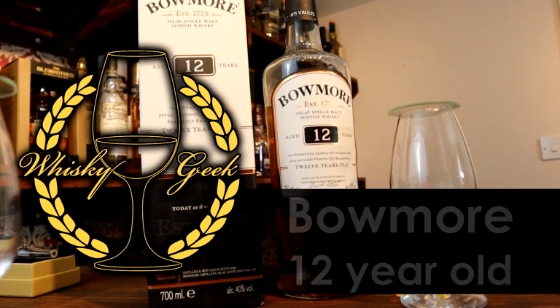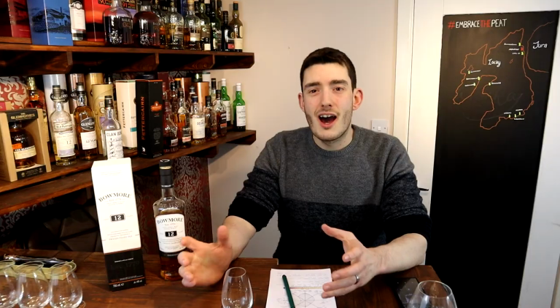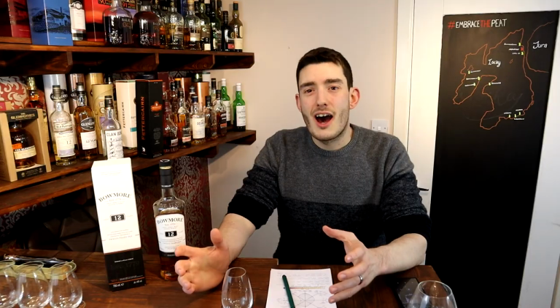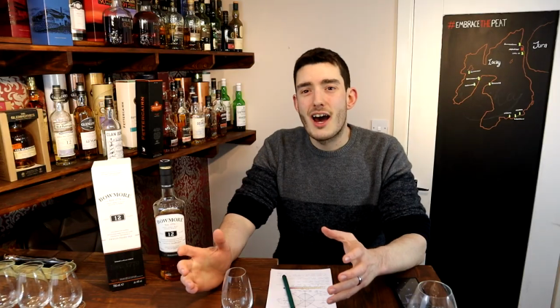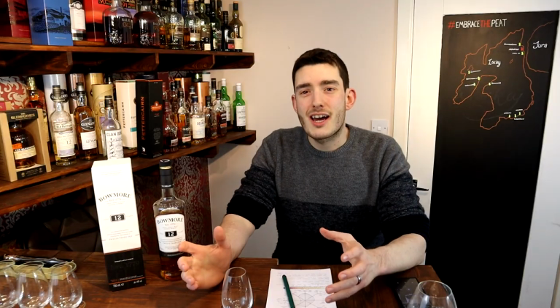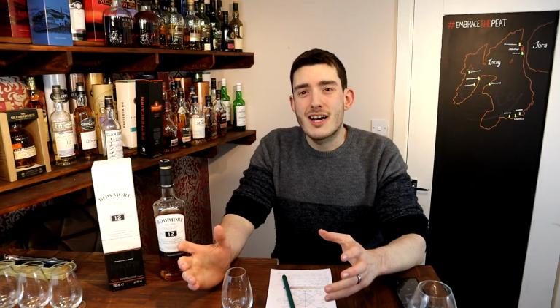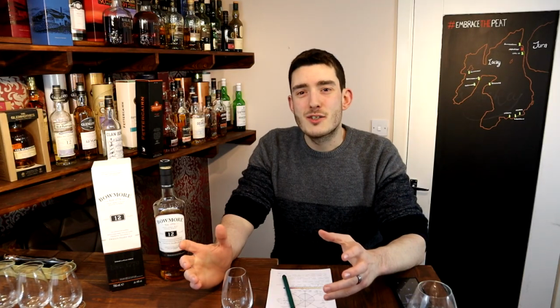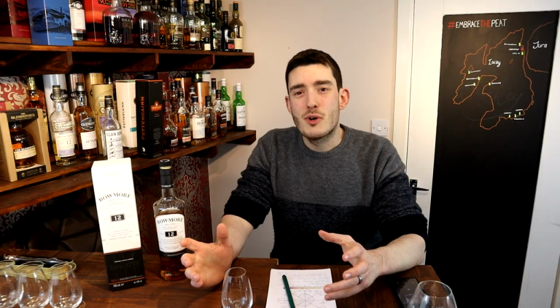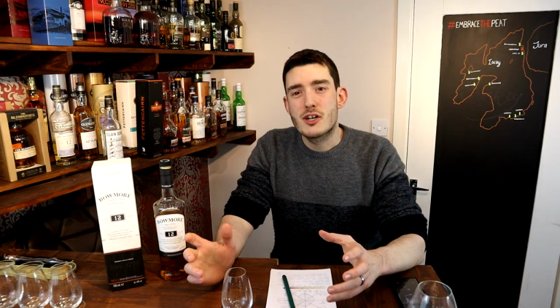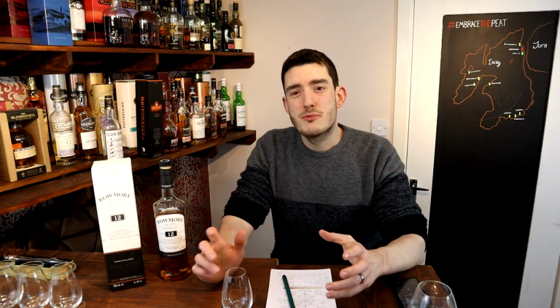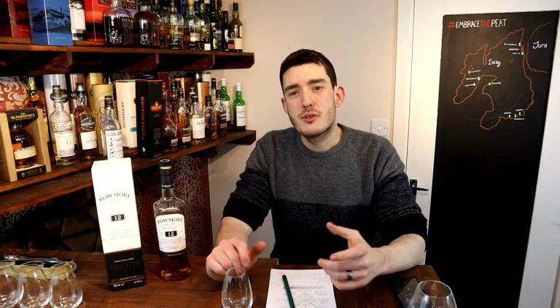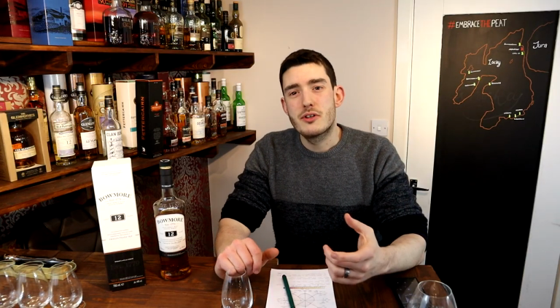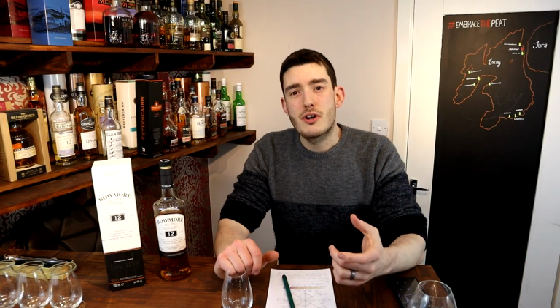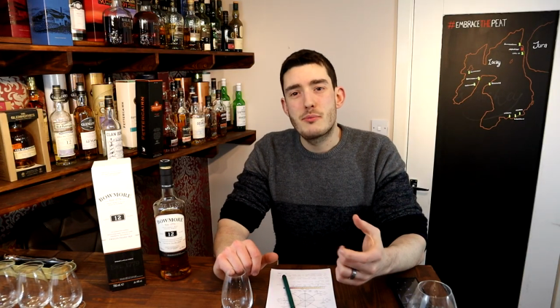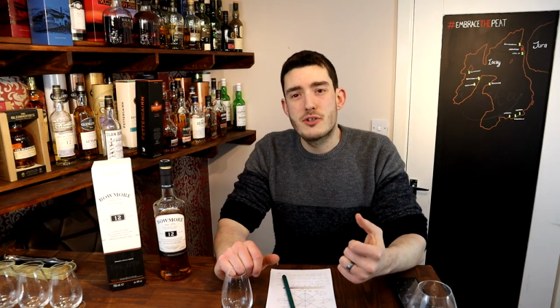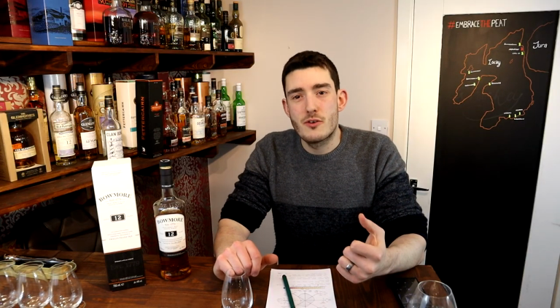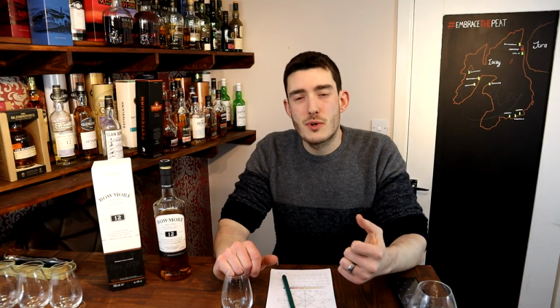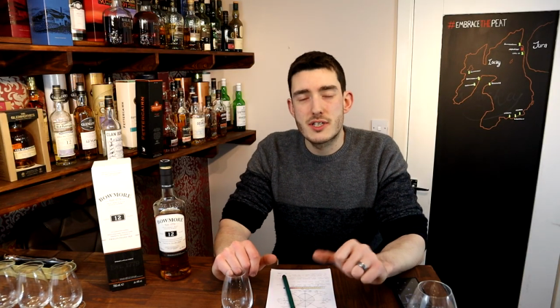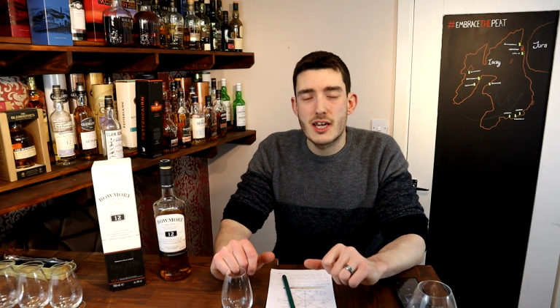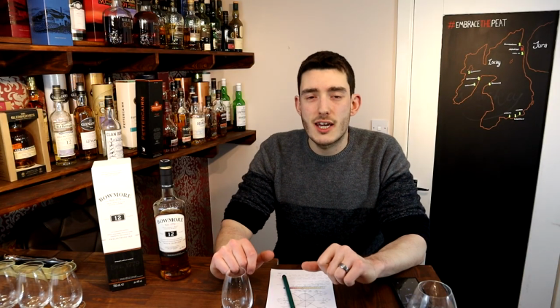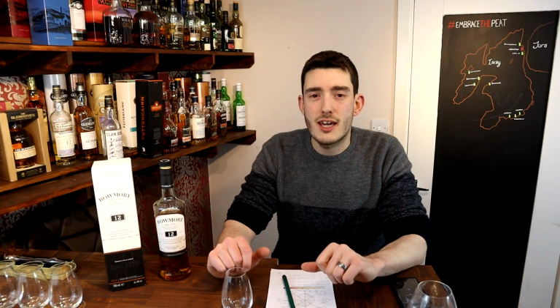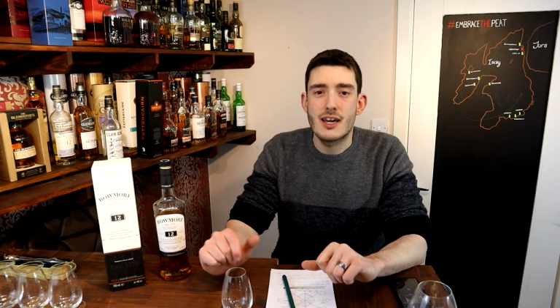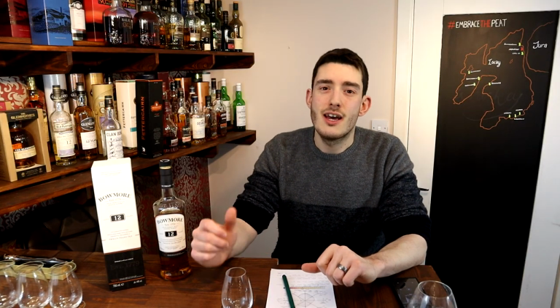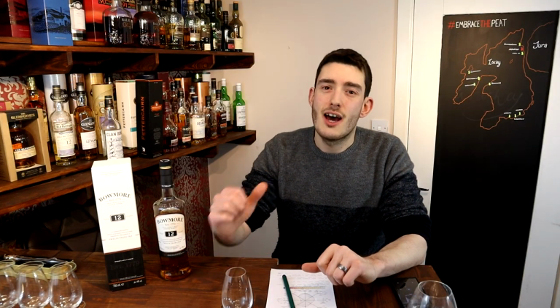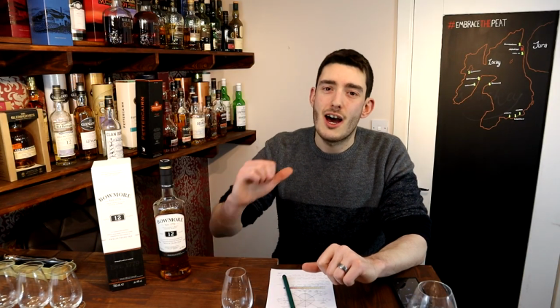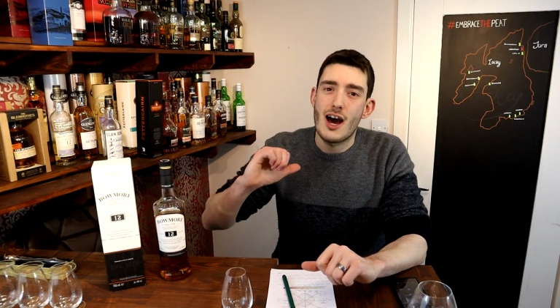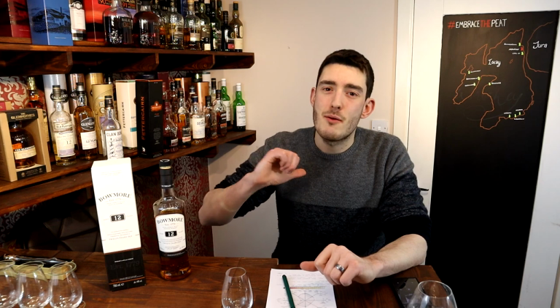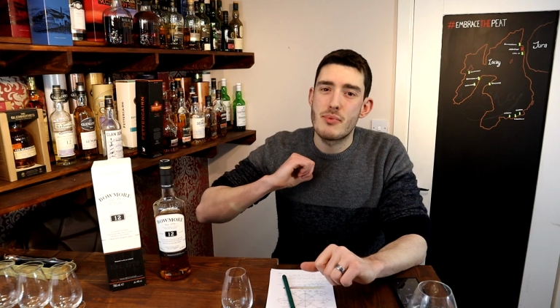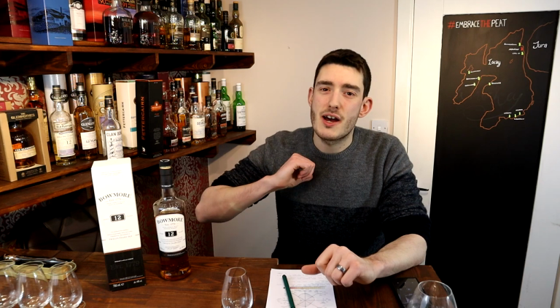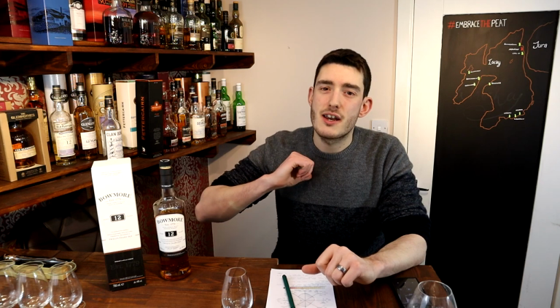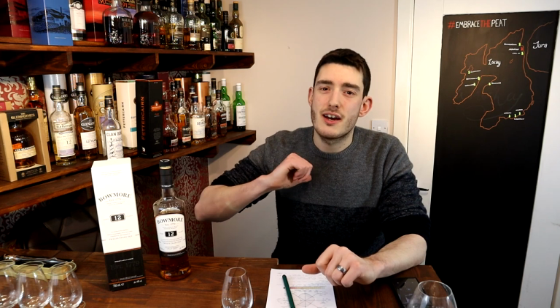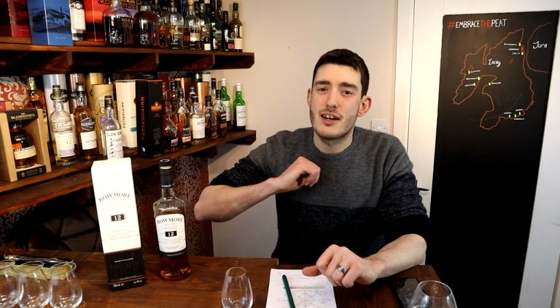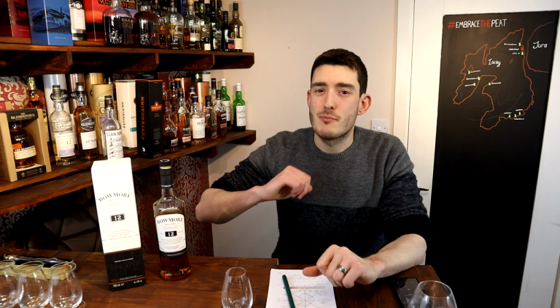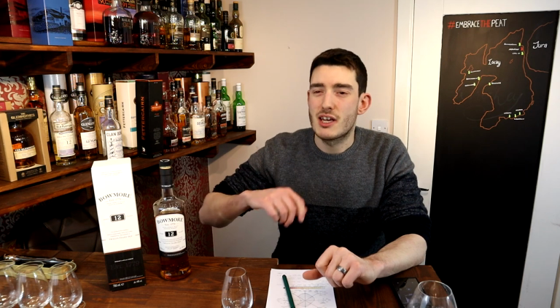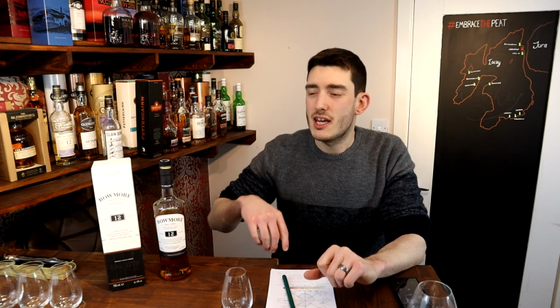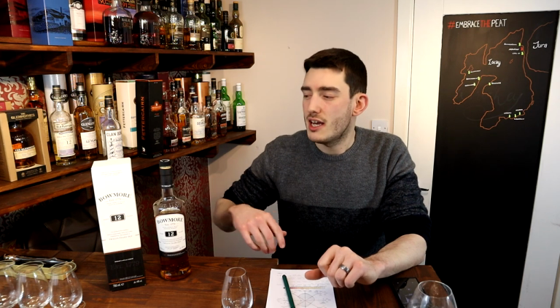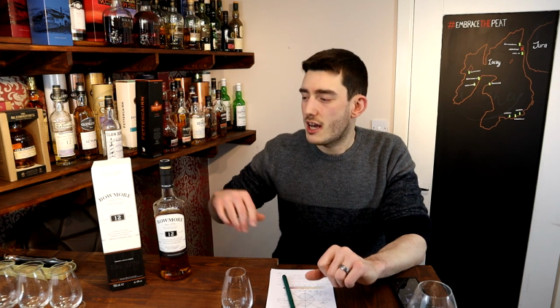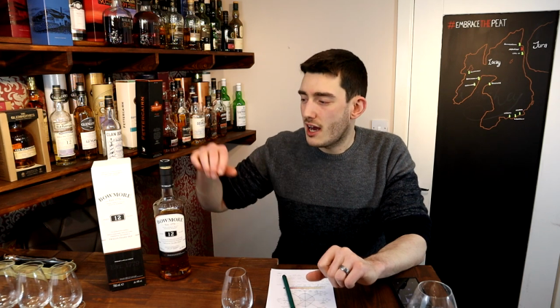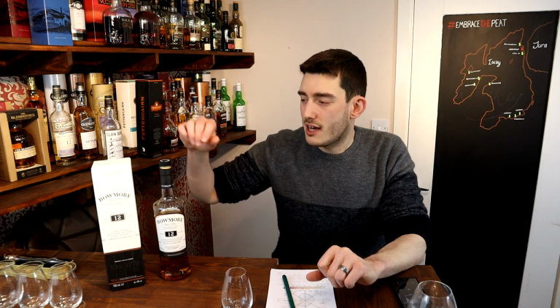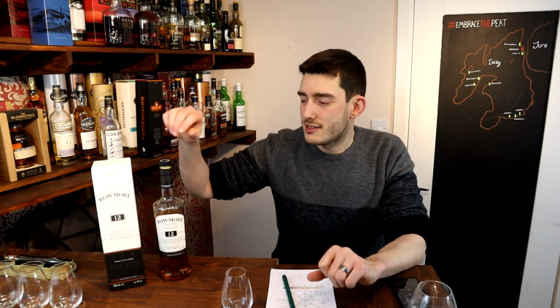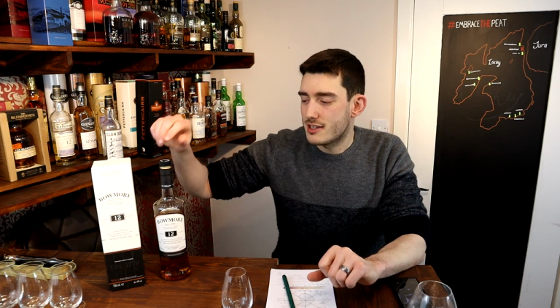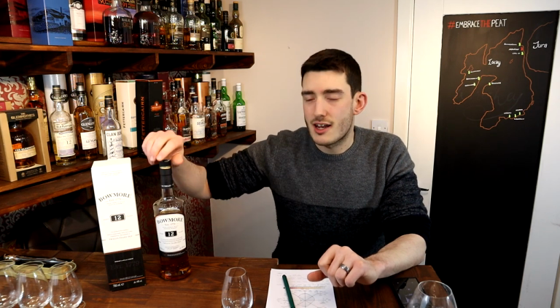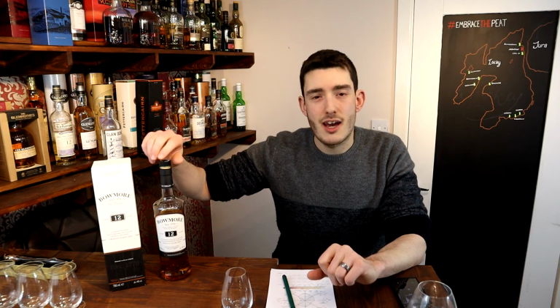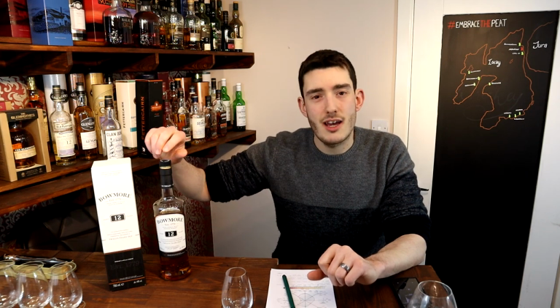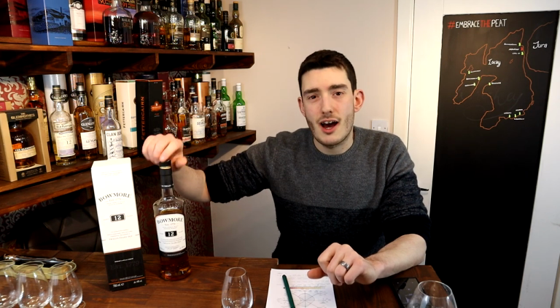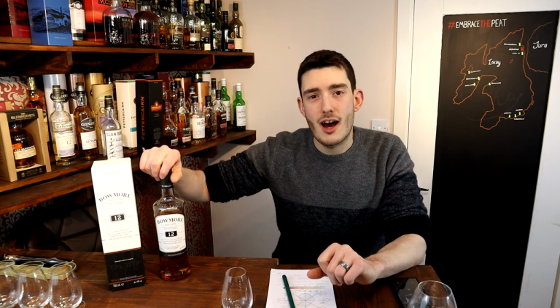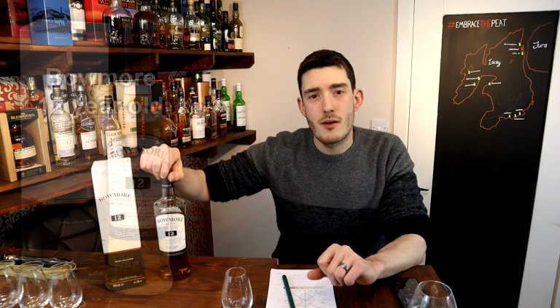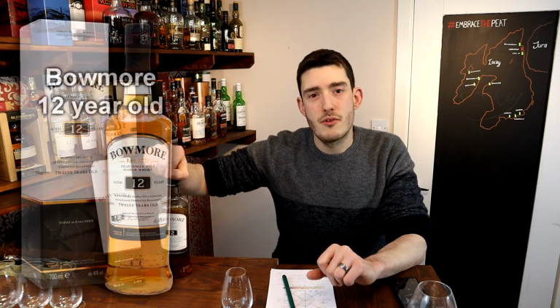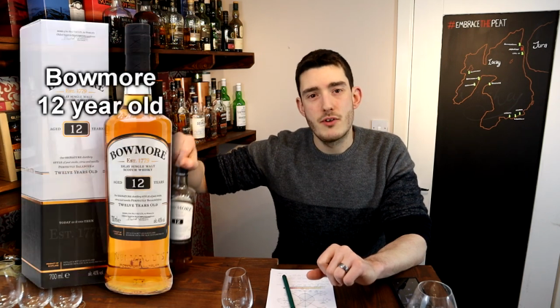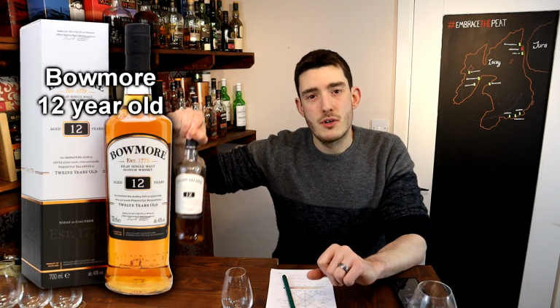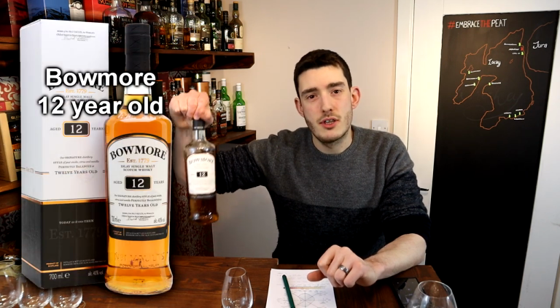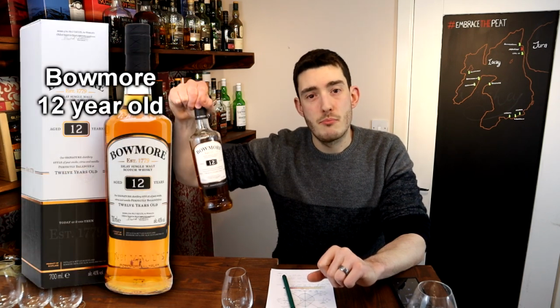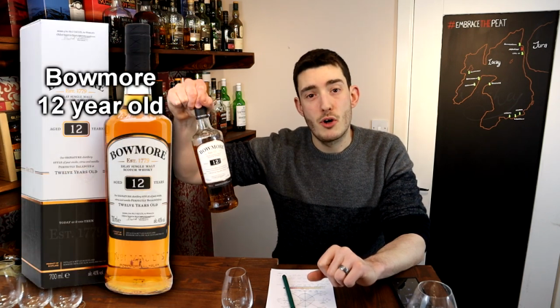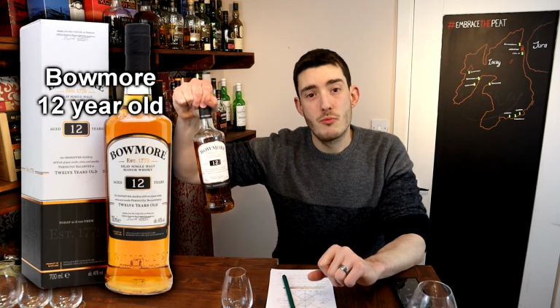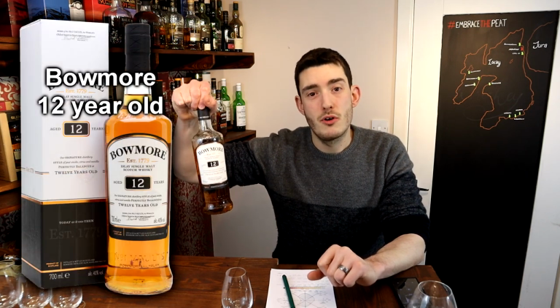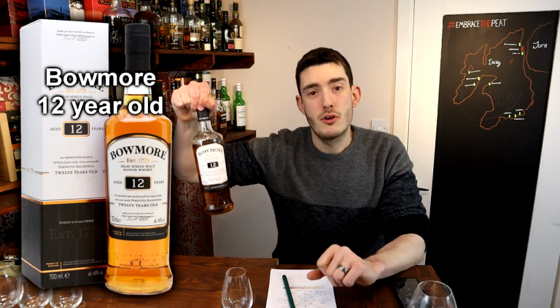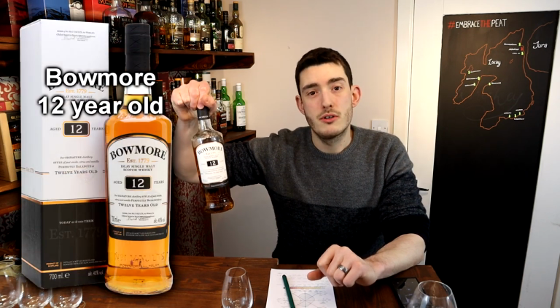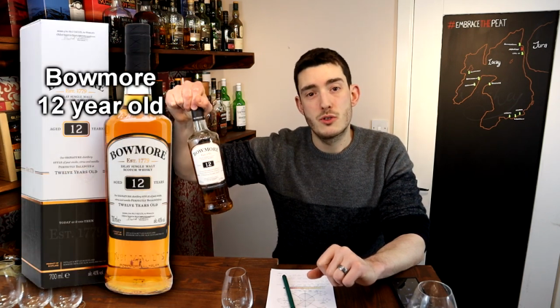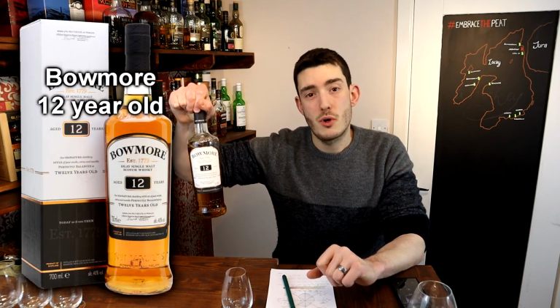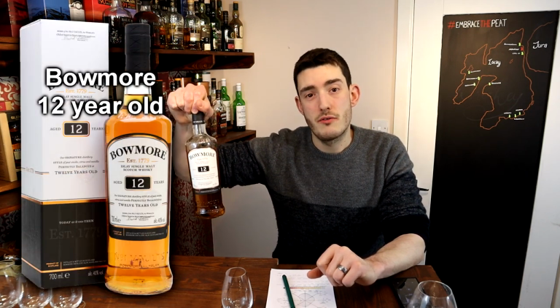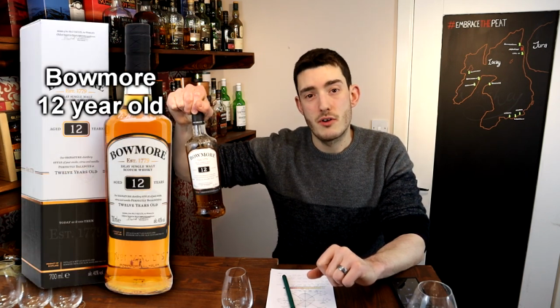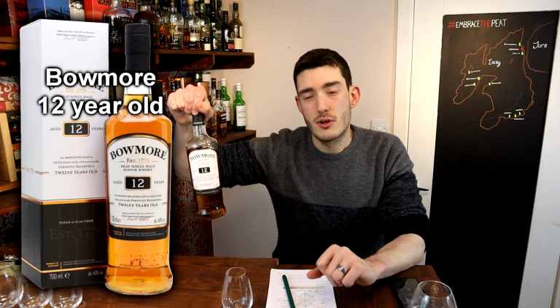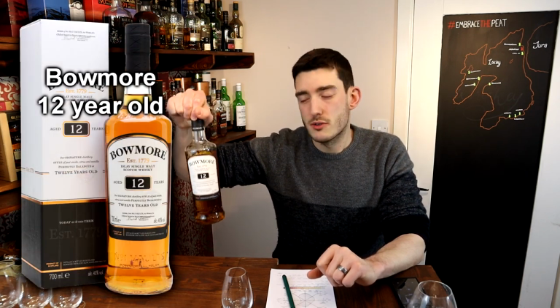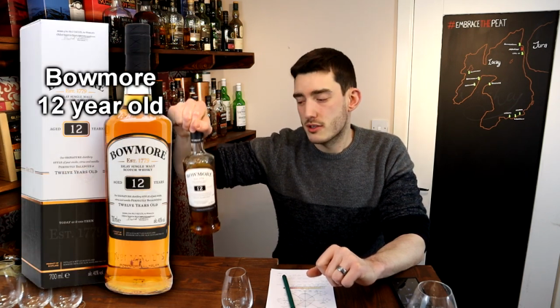Hi guys and welcome to another episode of Whiskey Geek. I'm Ben, I'm the Geek, and today I'm reviewing the Beaumont 12 year old.